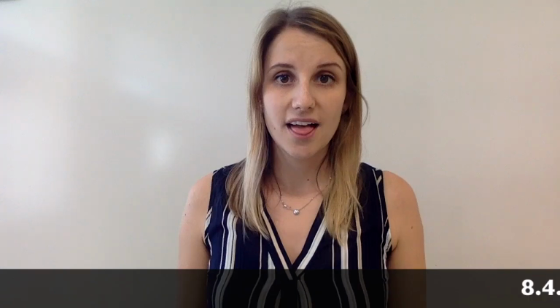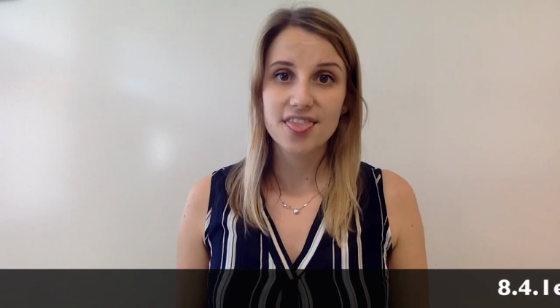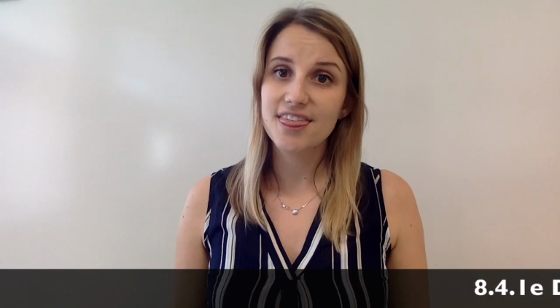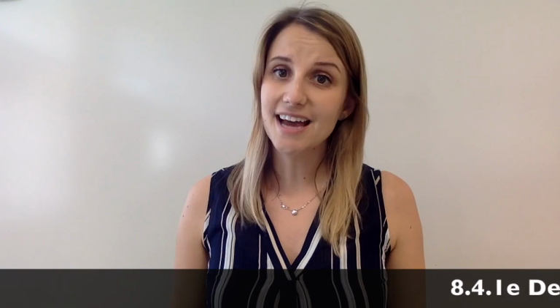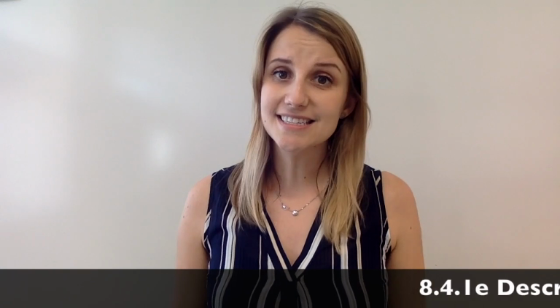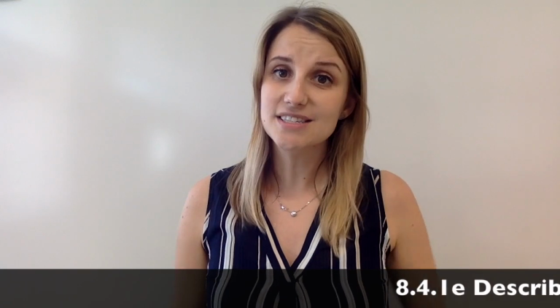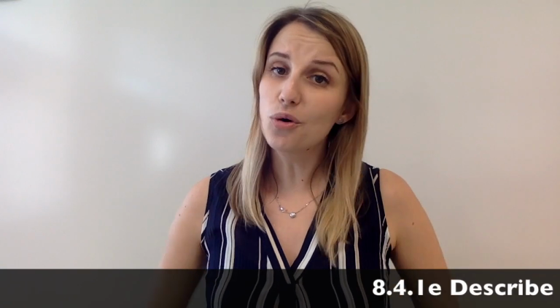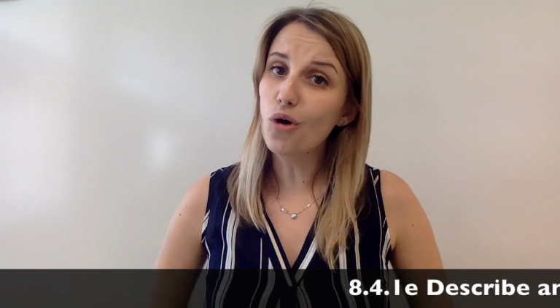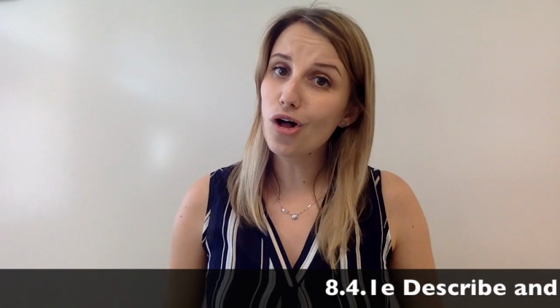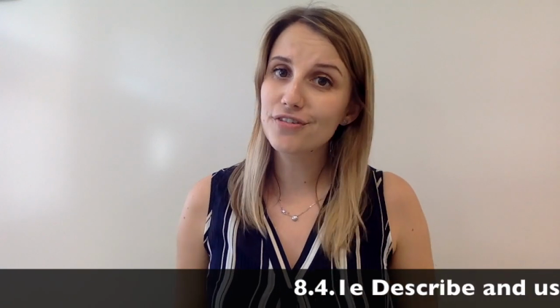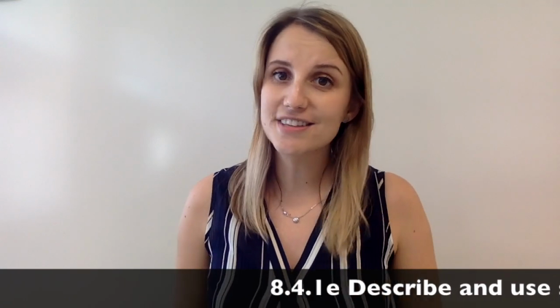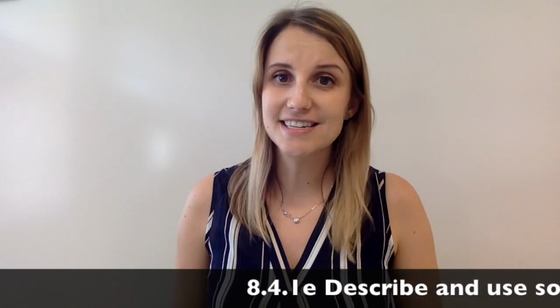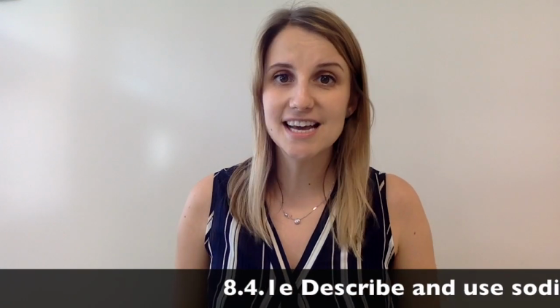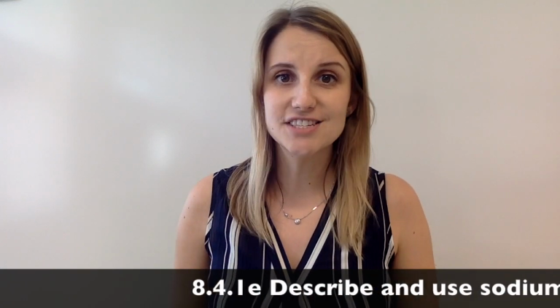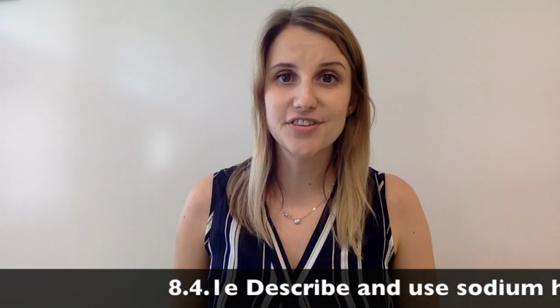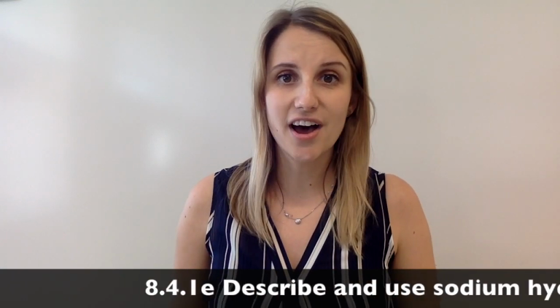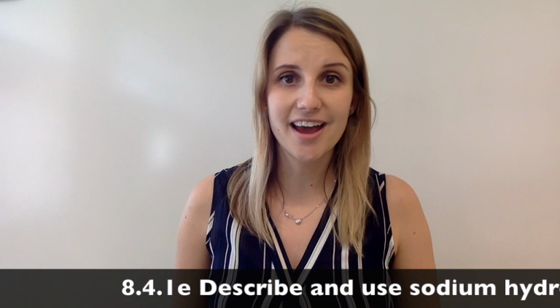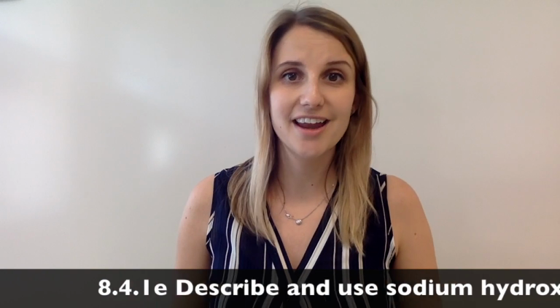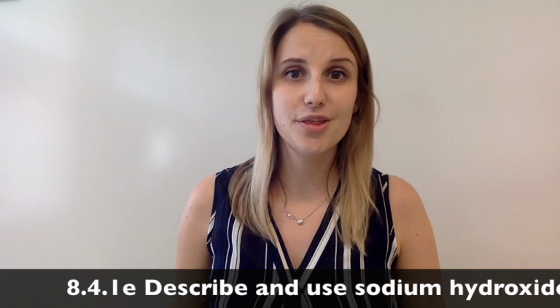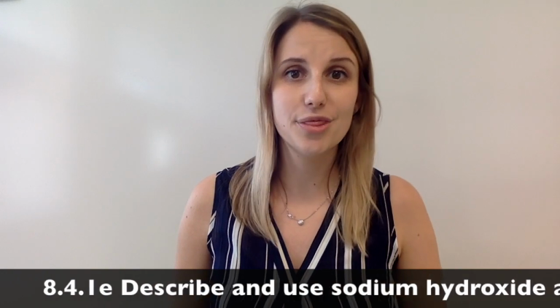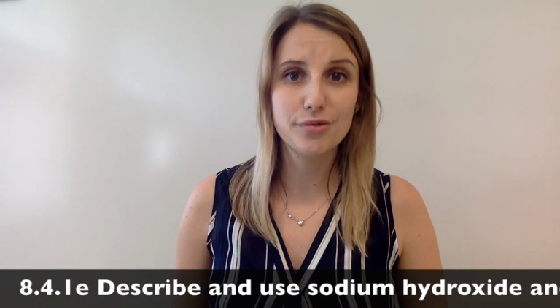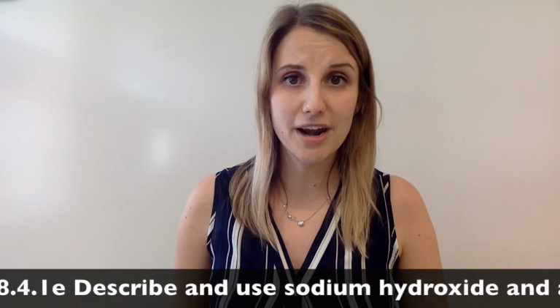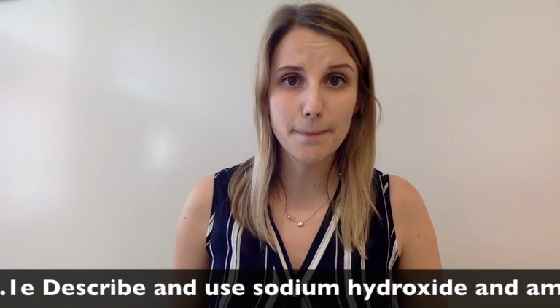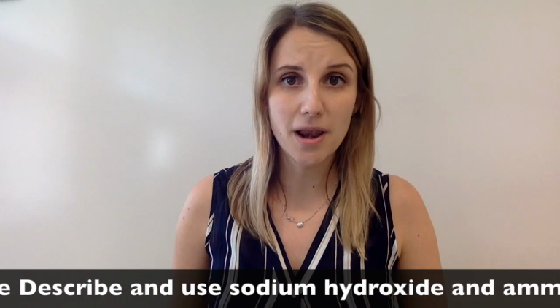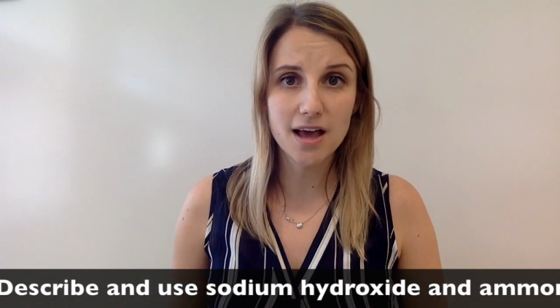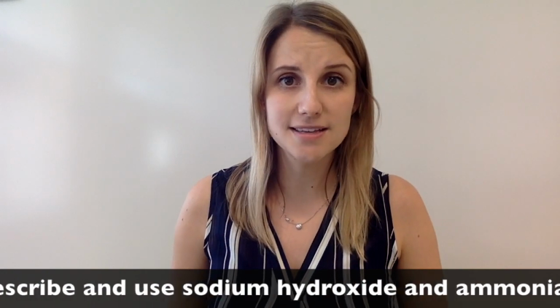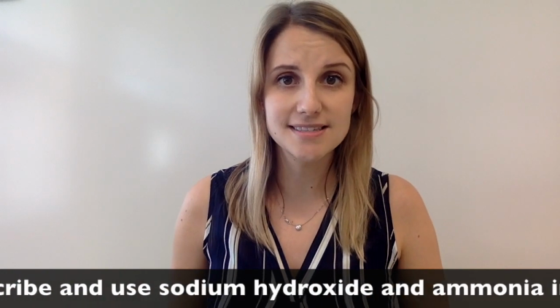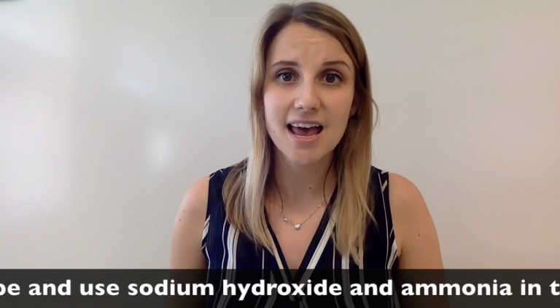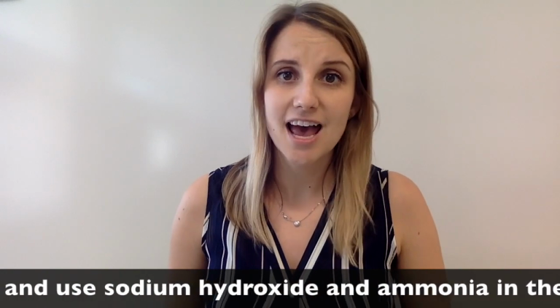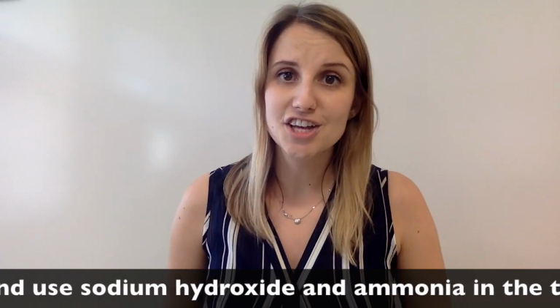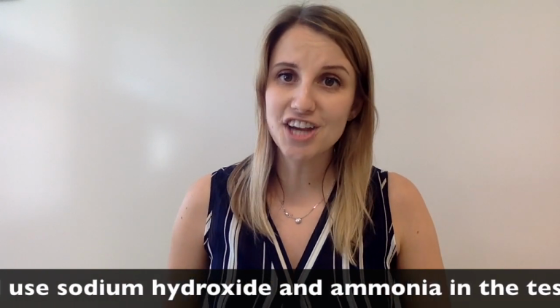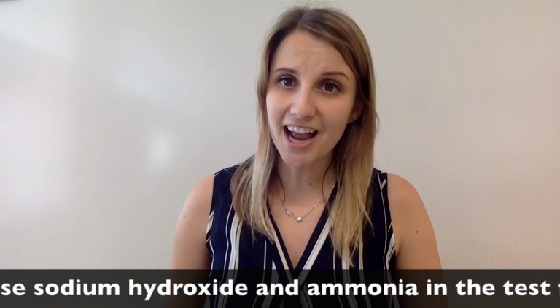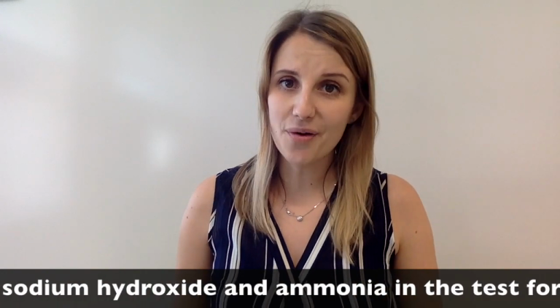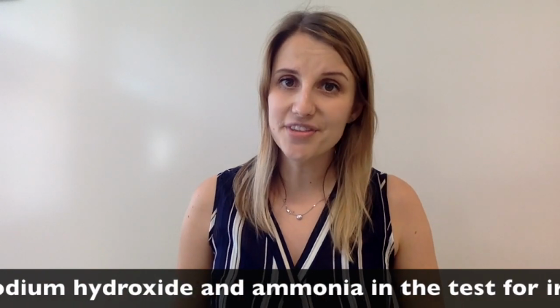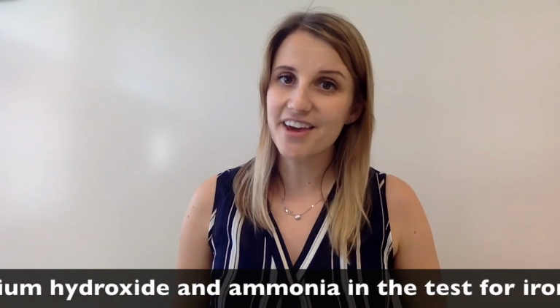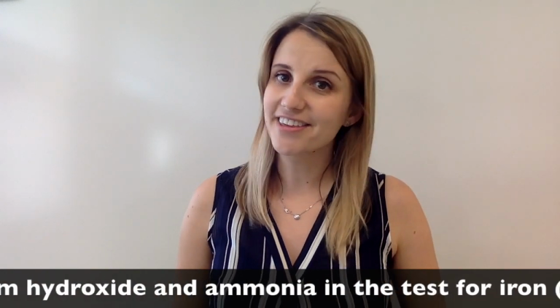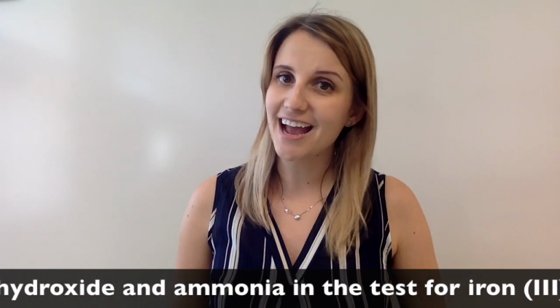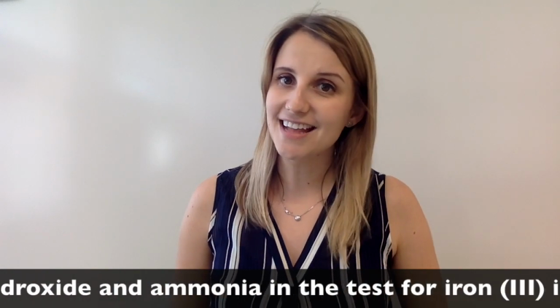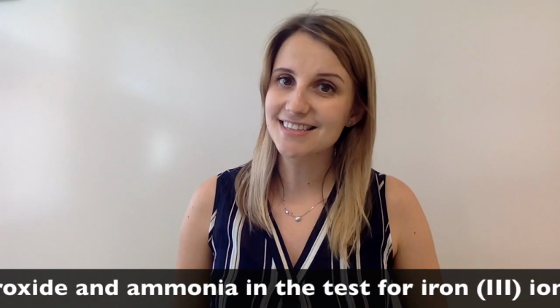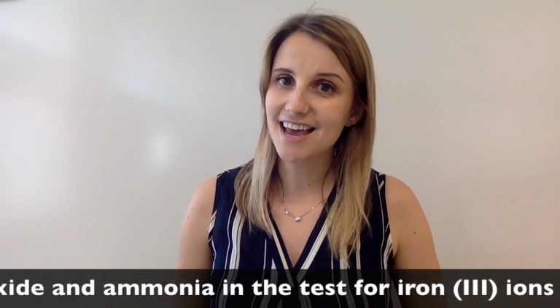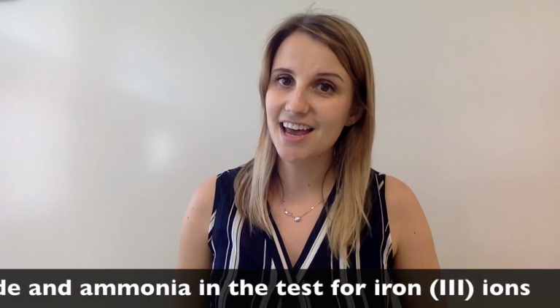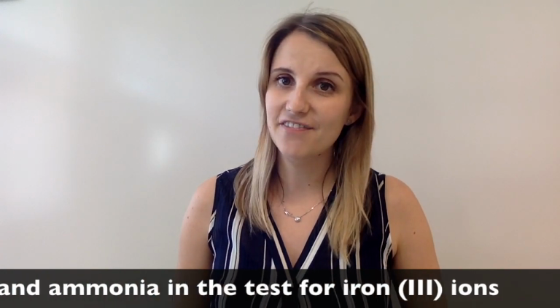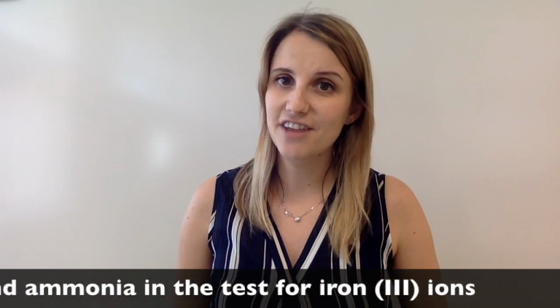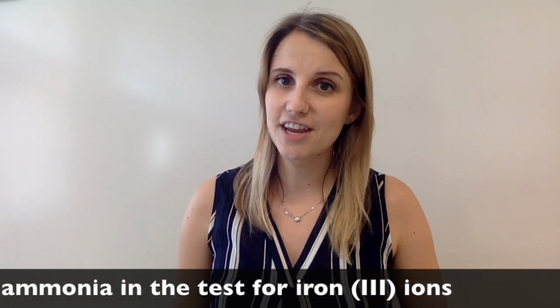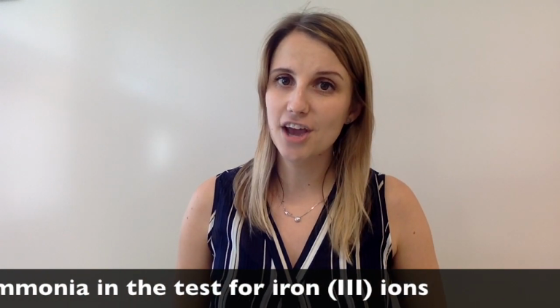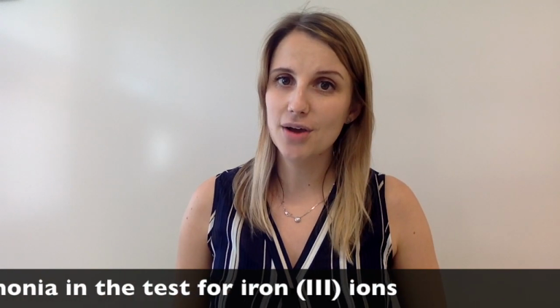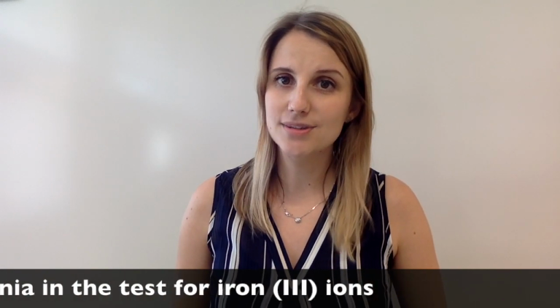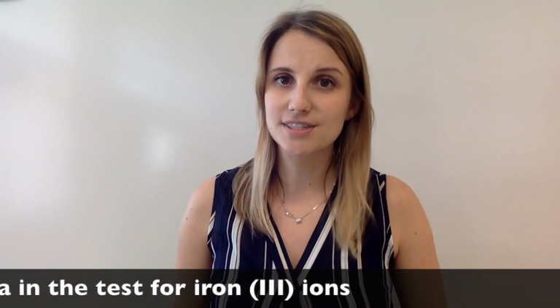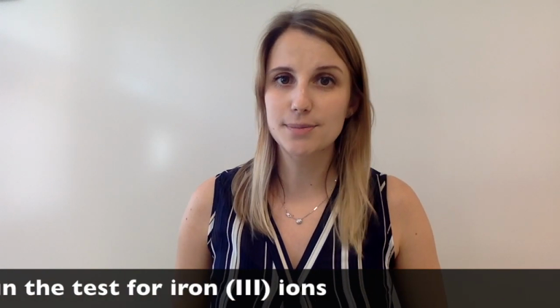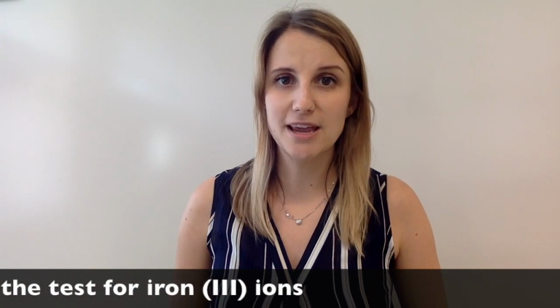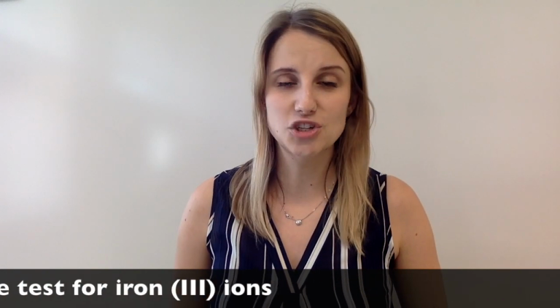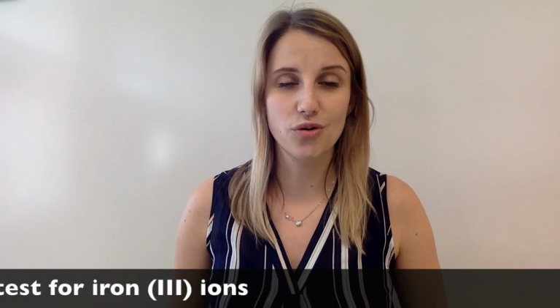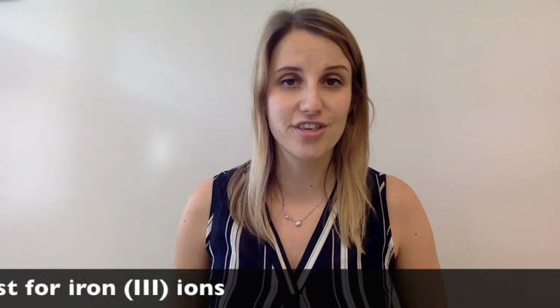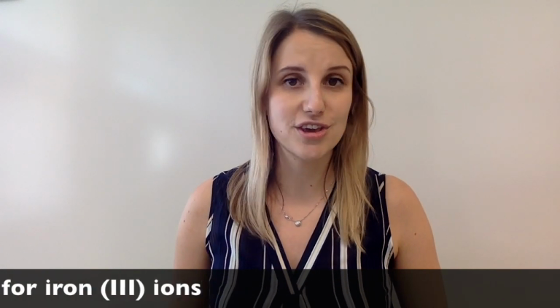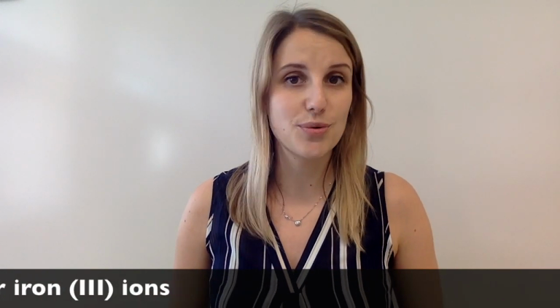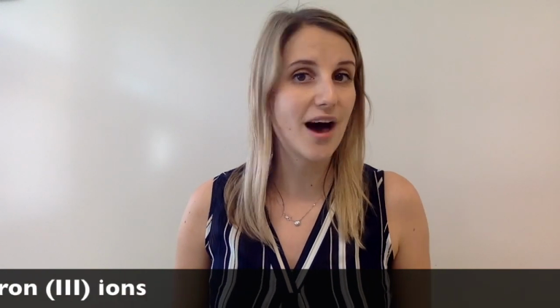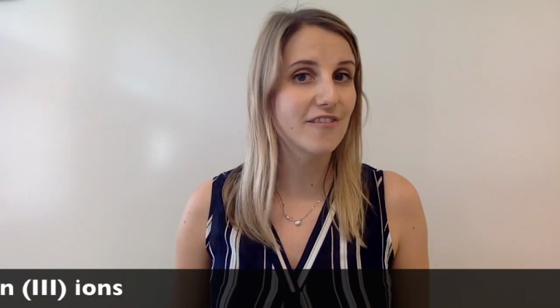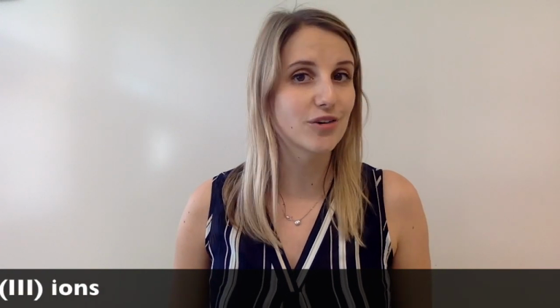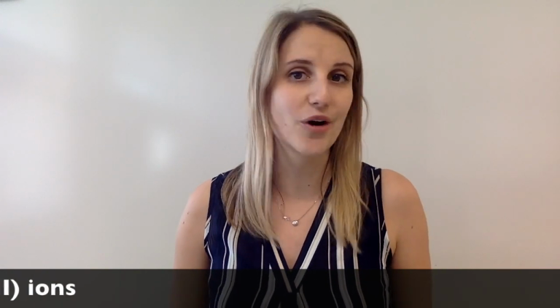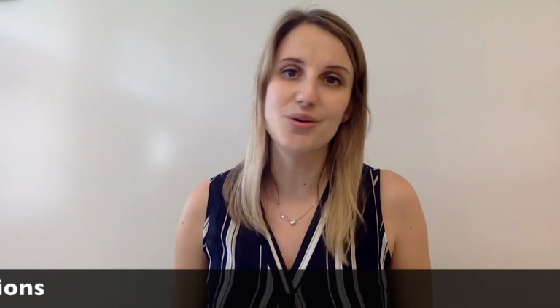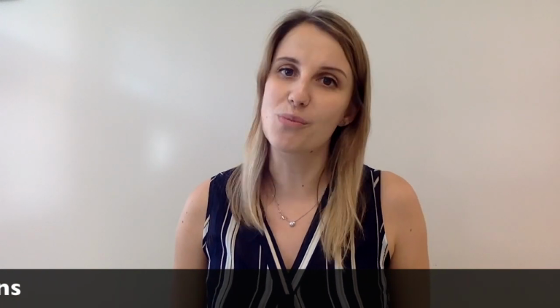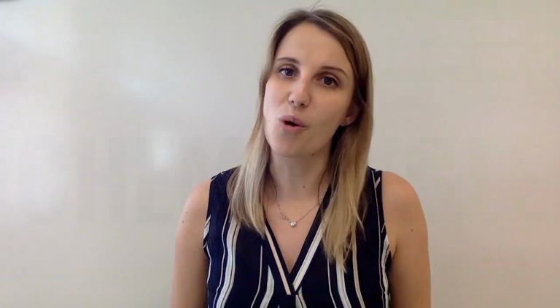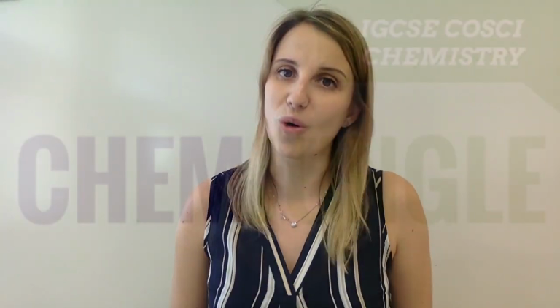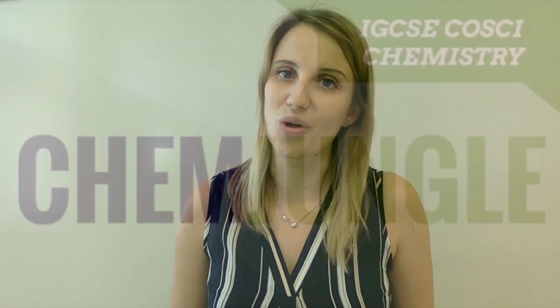That is all for the test for iron 3 plus. Check out the other cation videos to make sure that you have got them all.